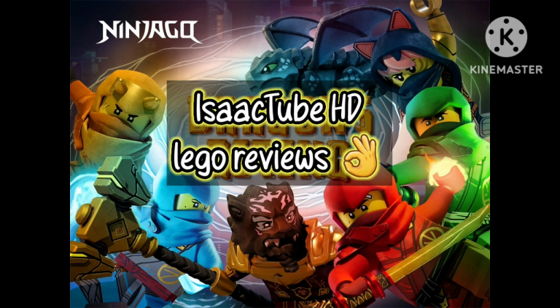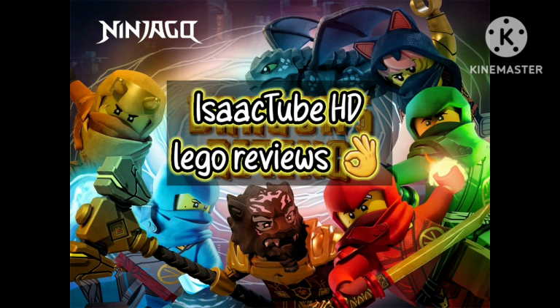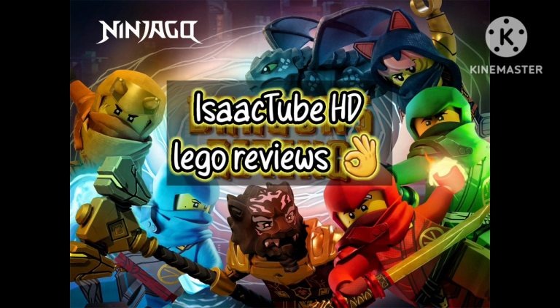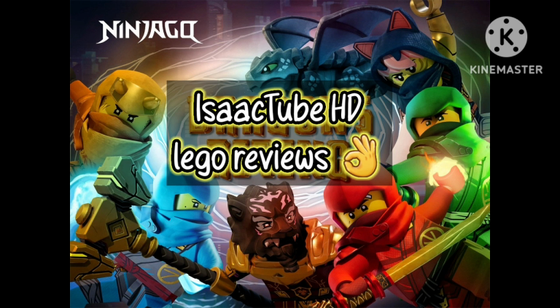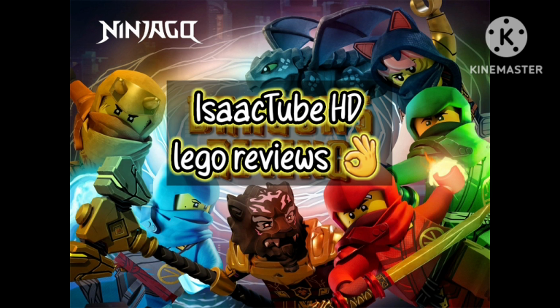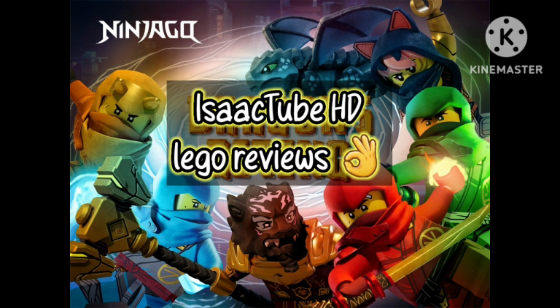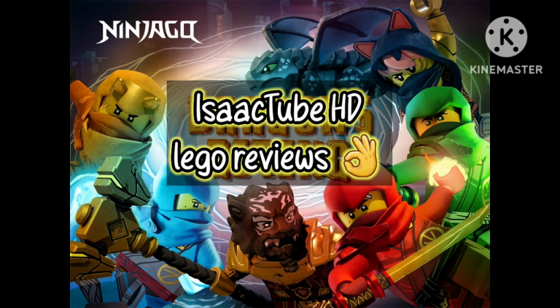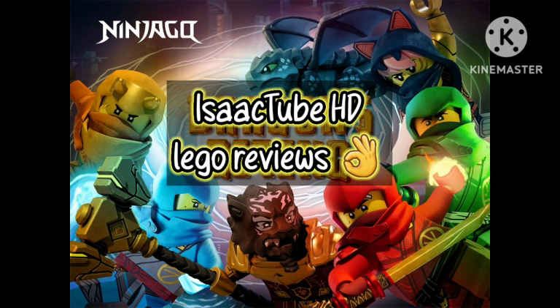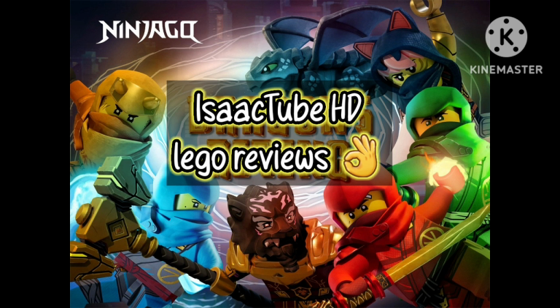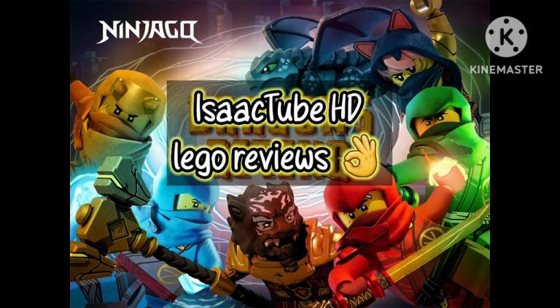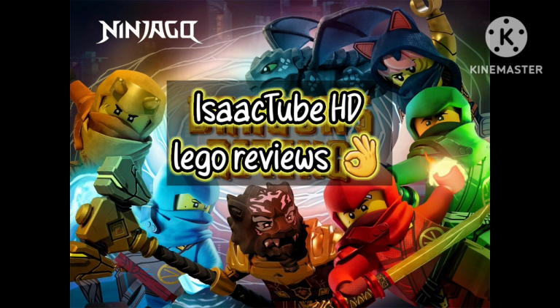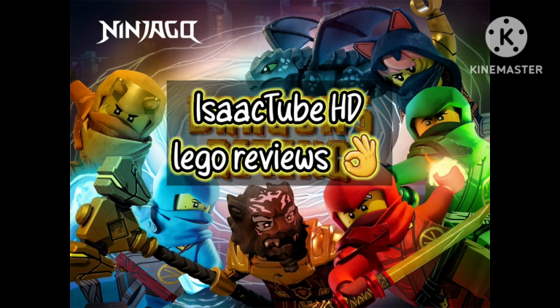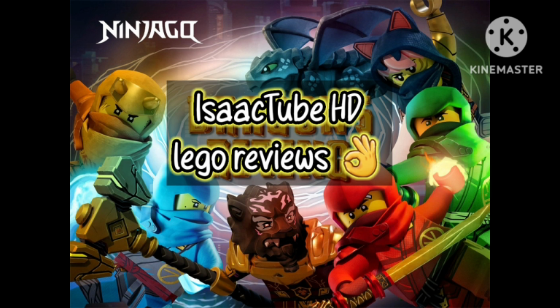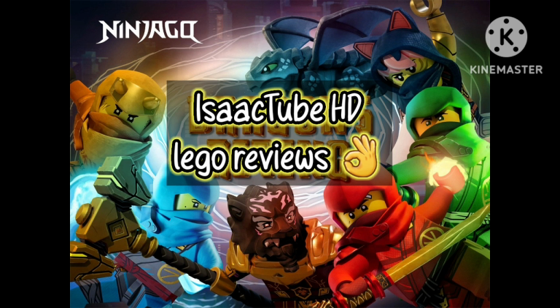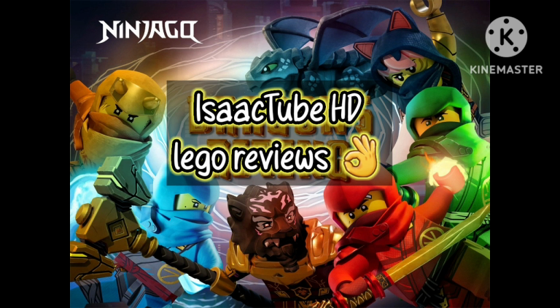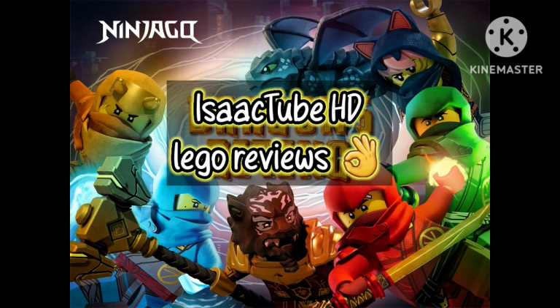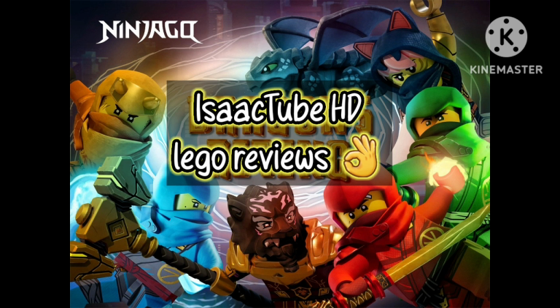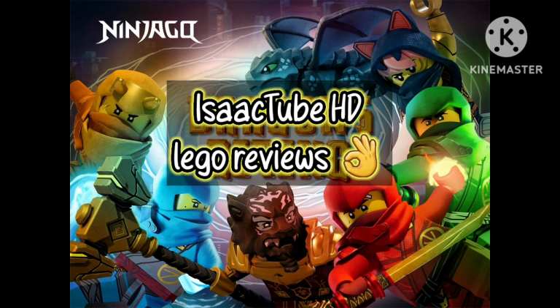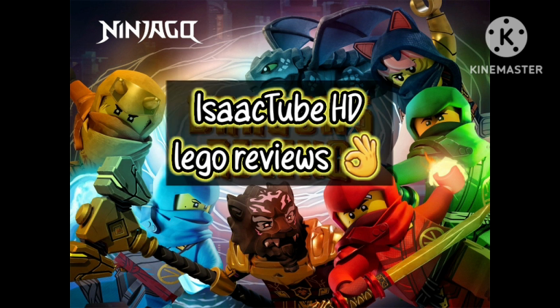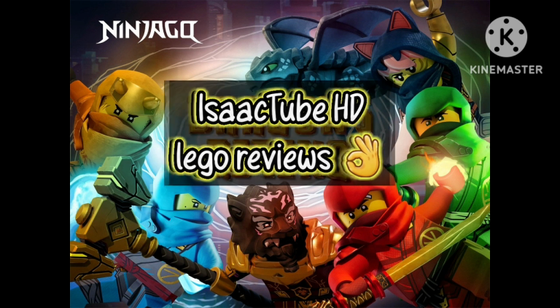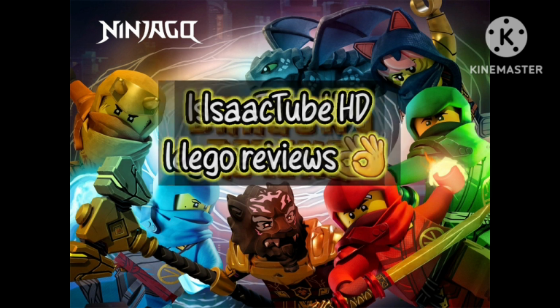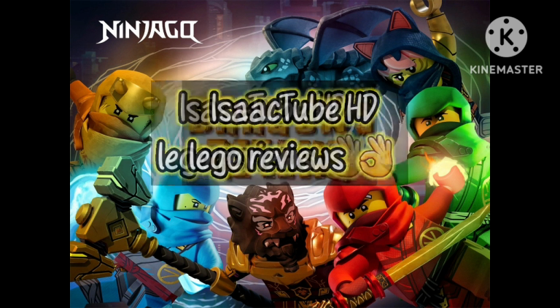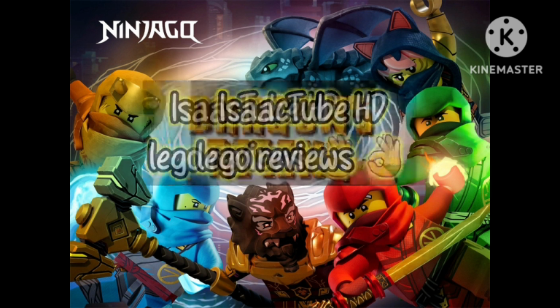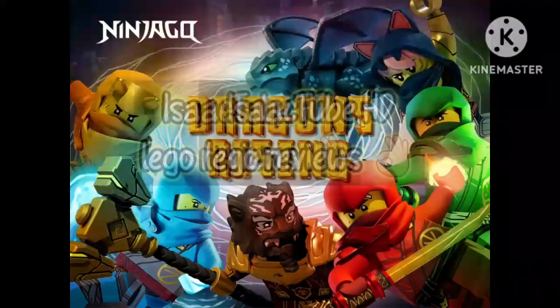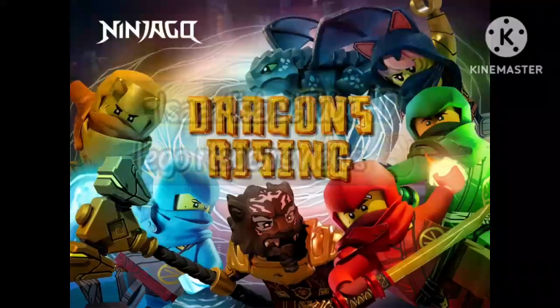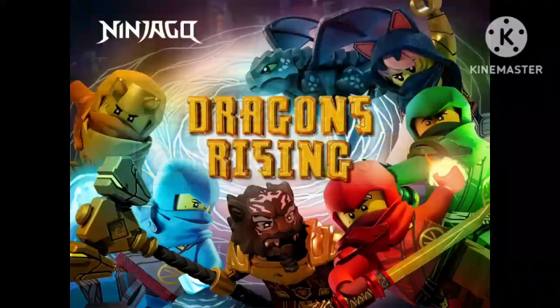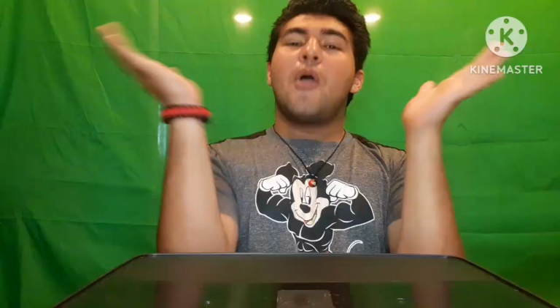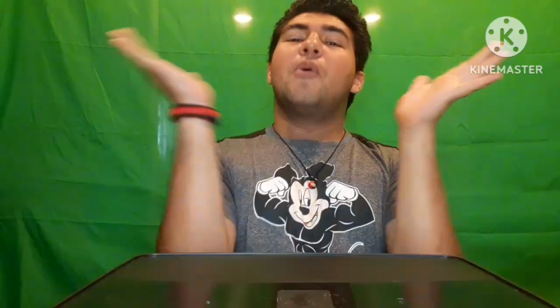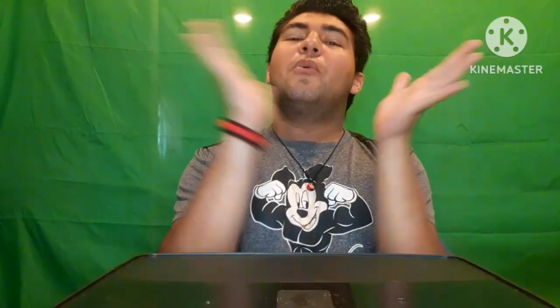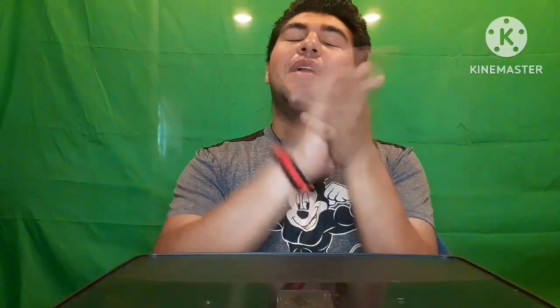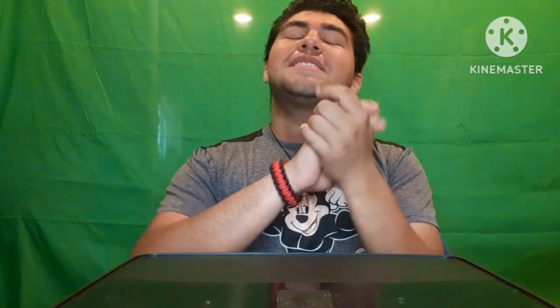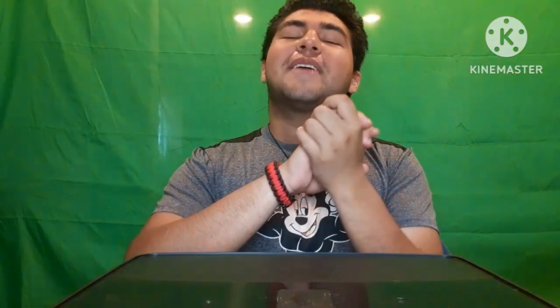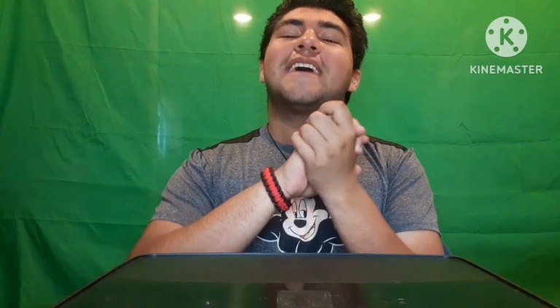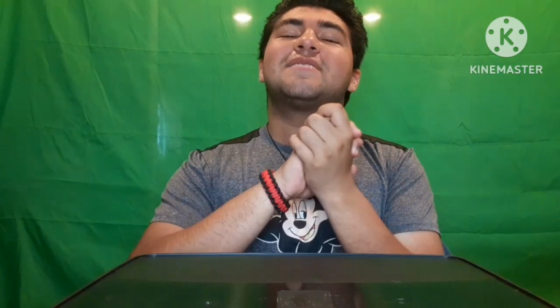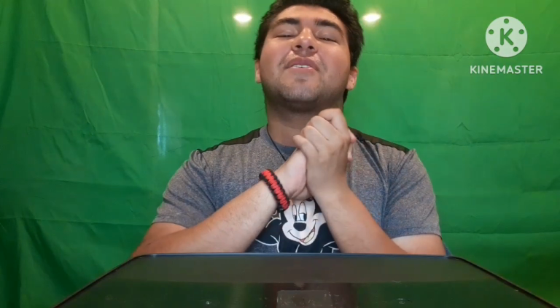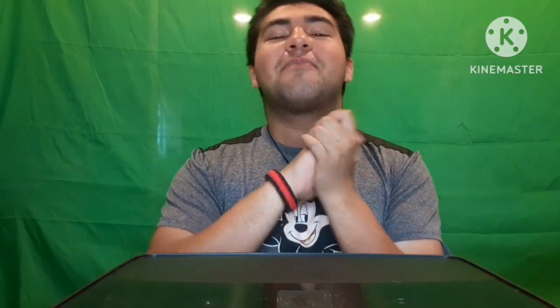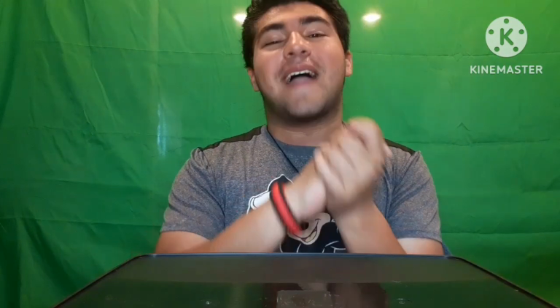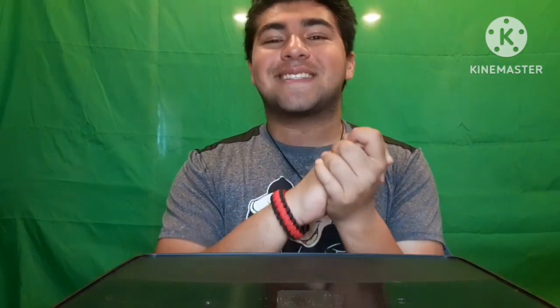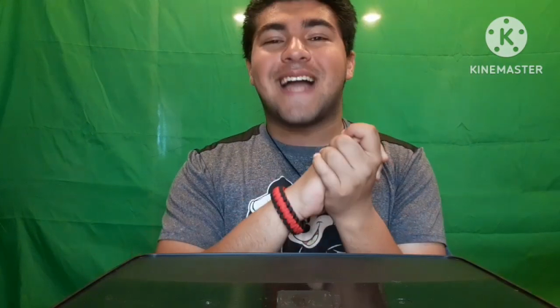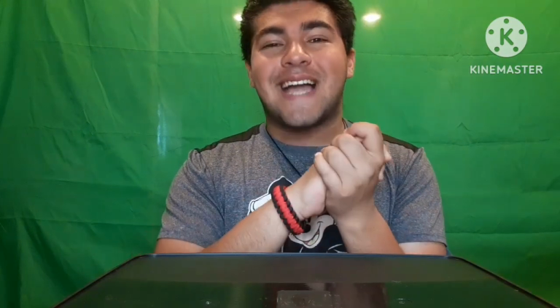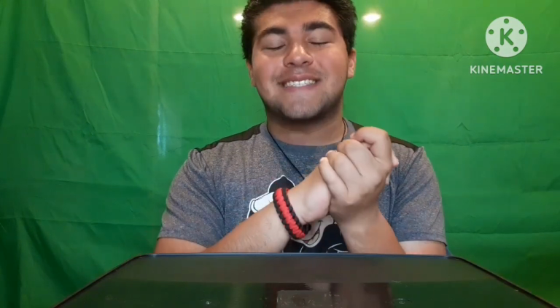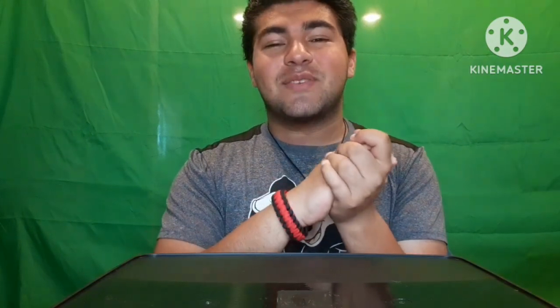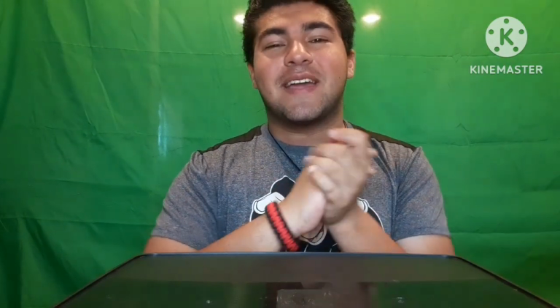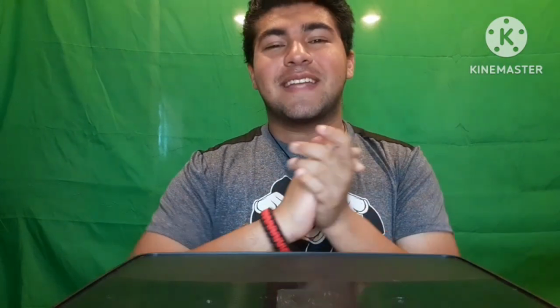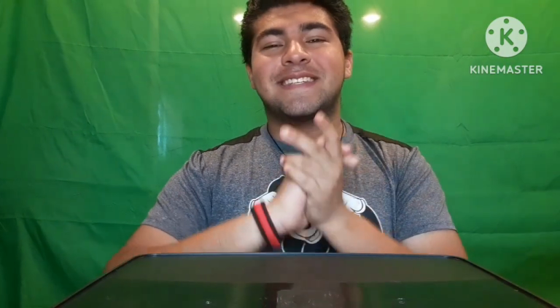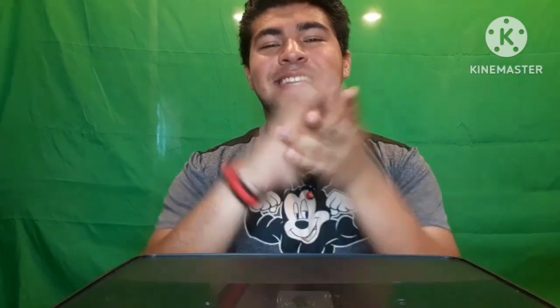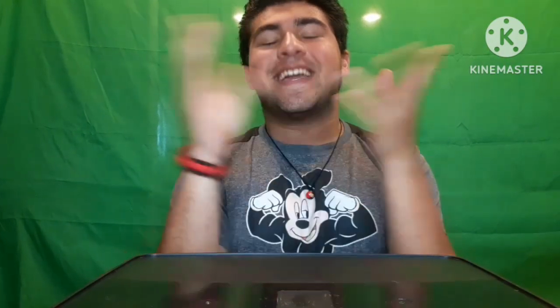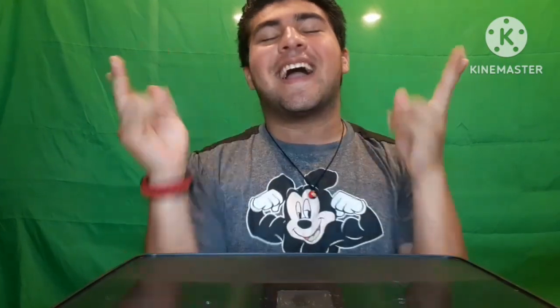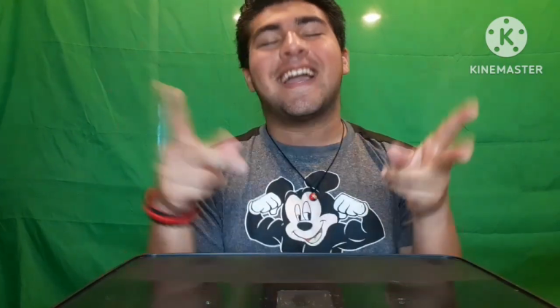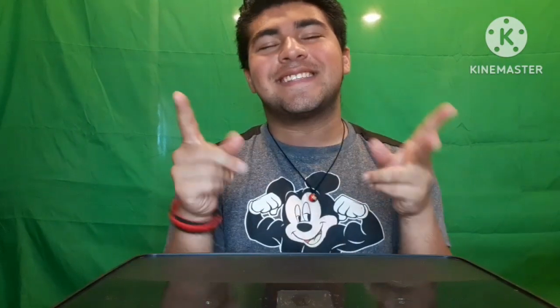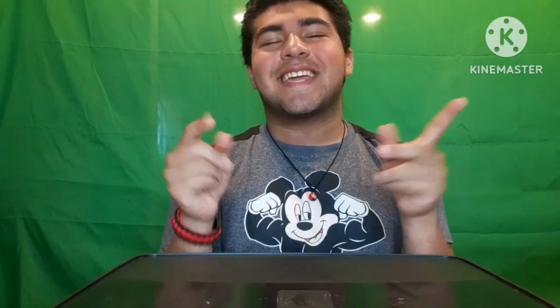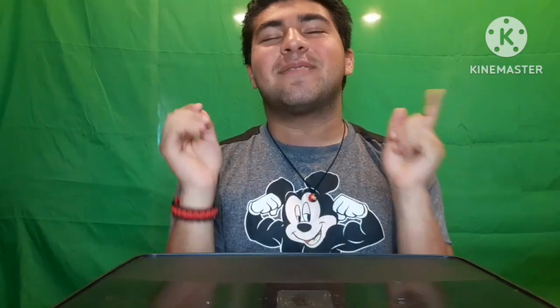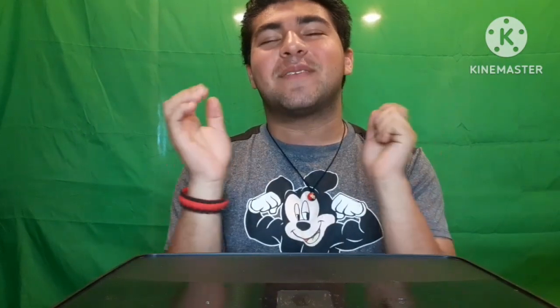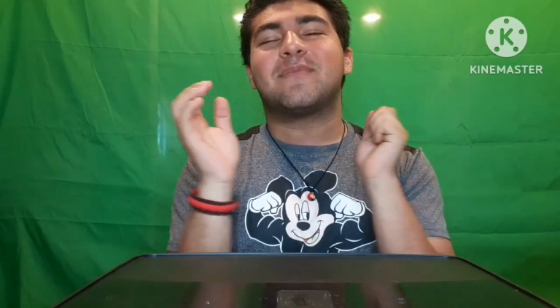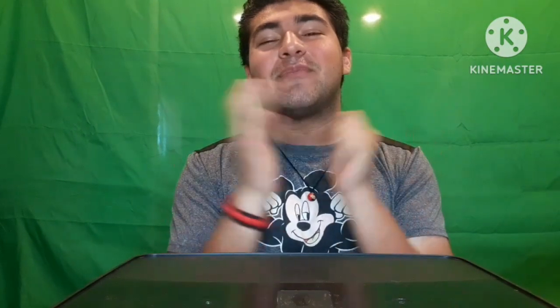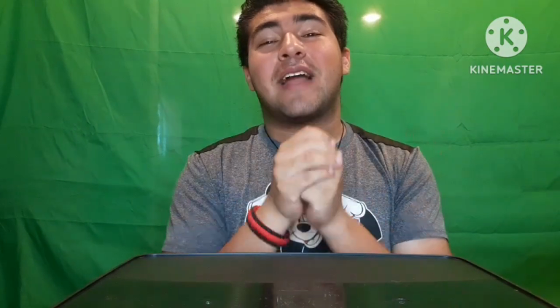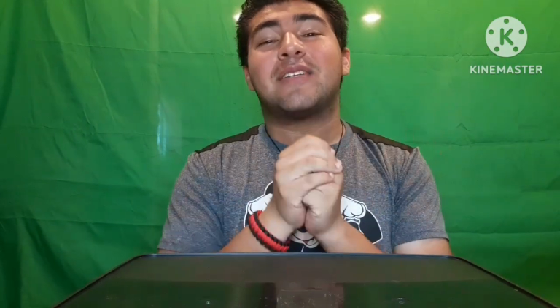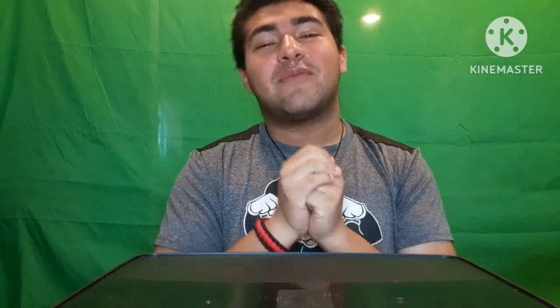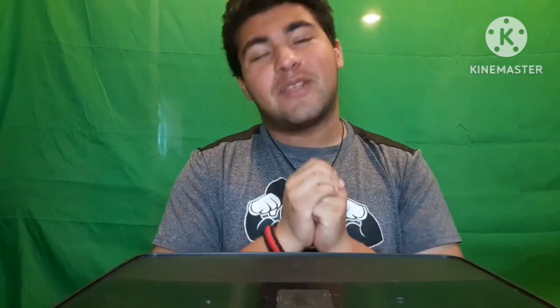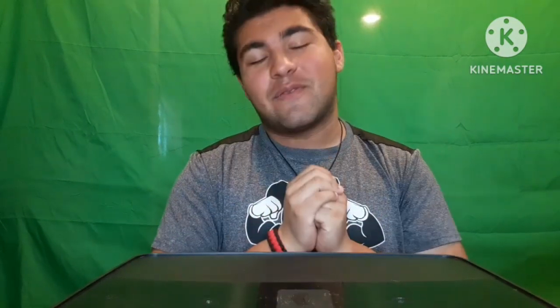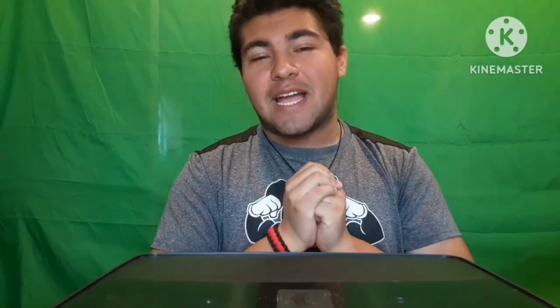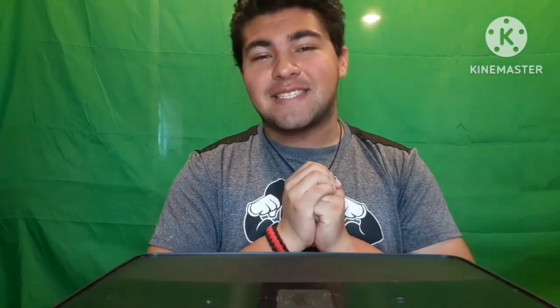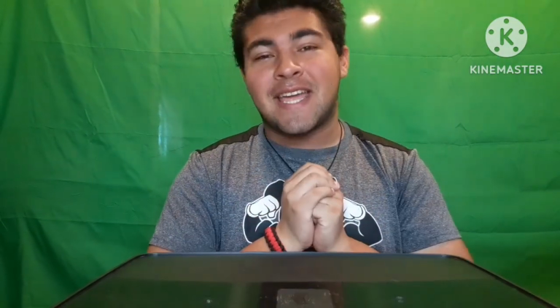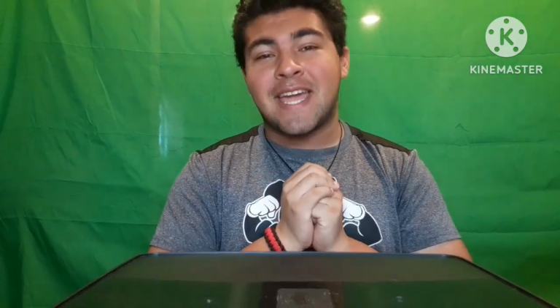What is up guys, welcome back to IsaacTubeHD. Isaac here with a brand new video for you guys today.